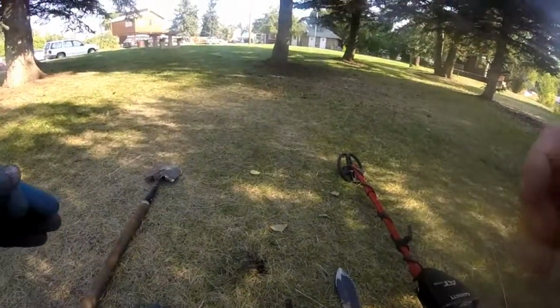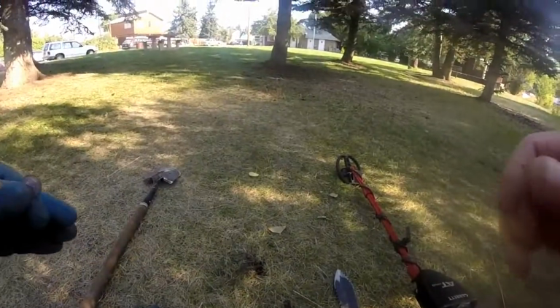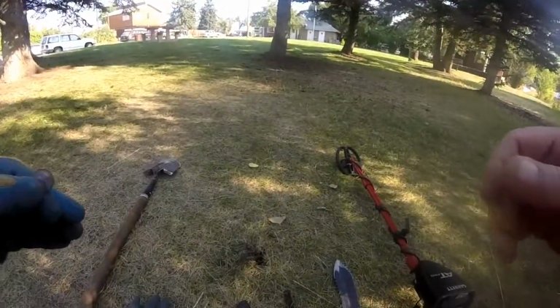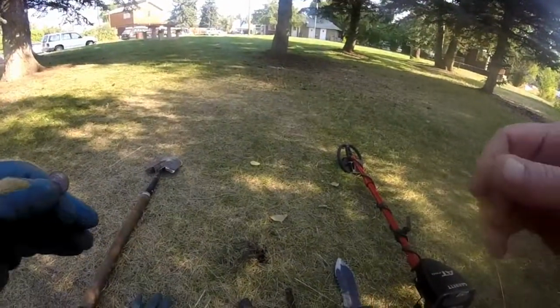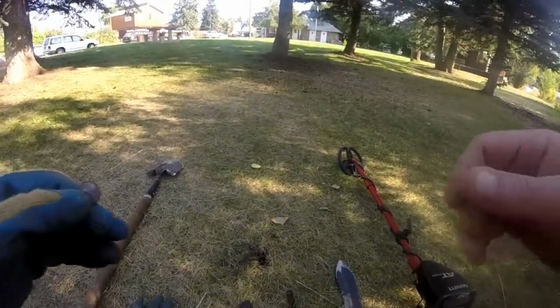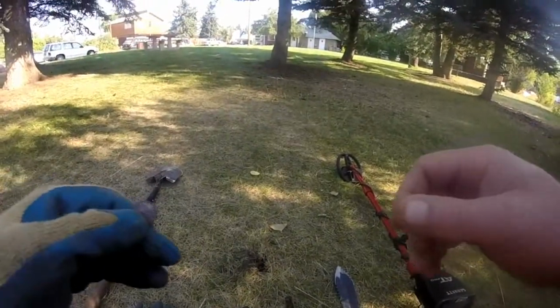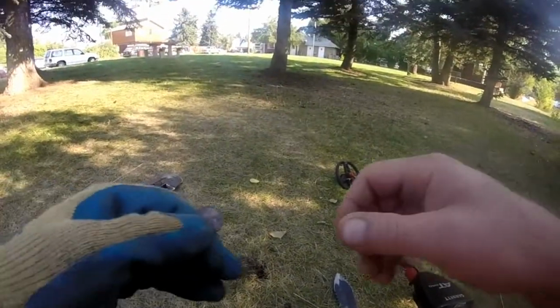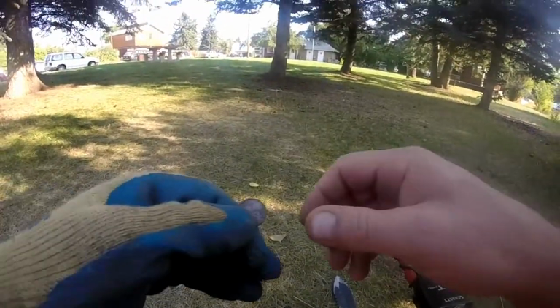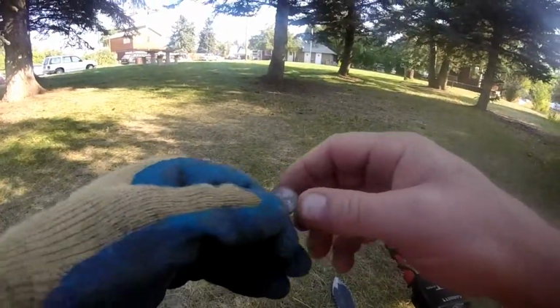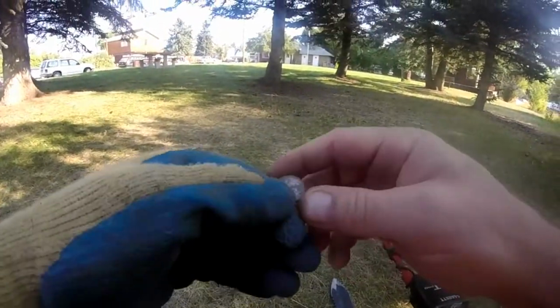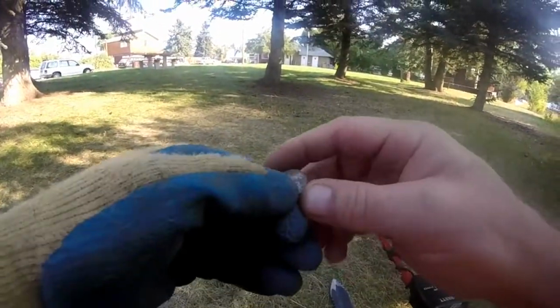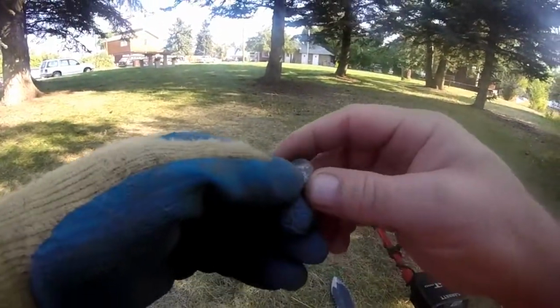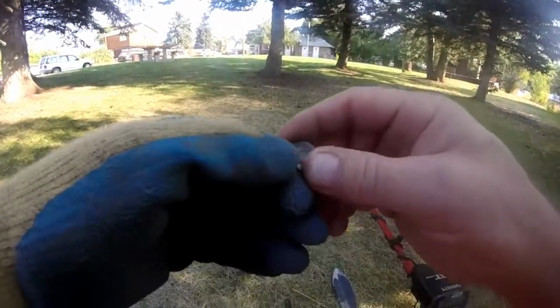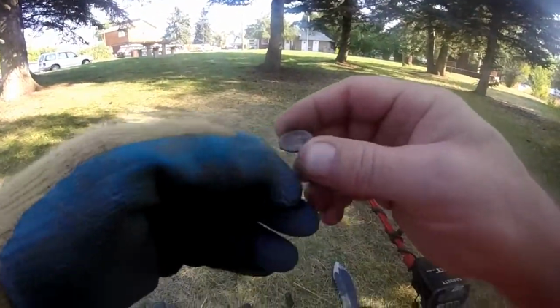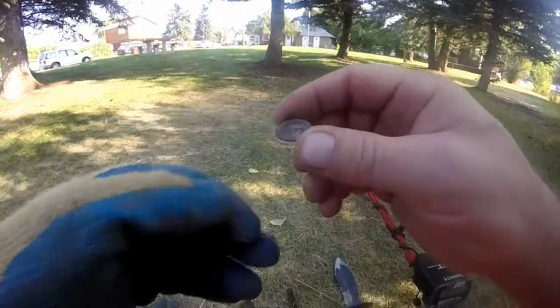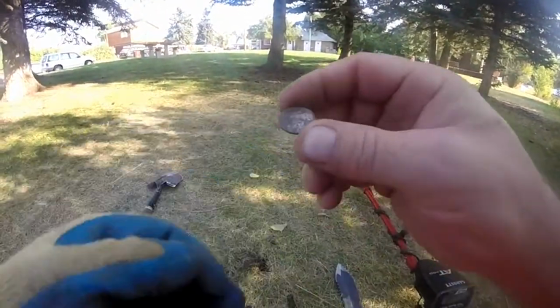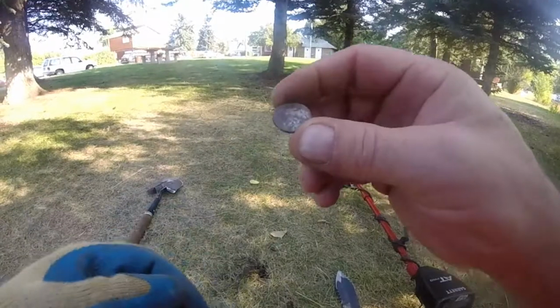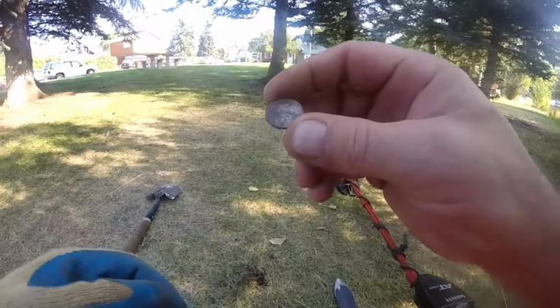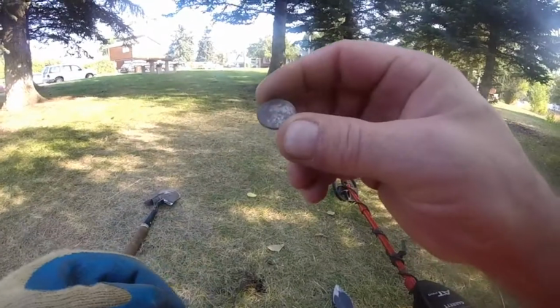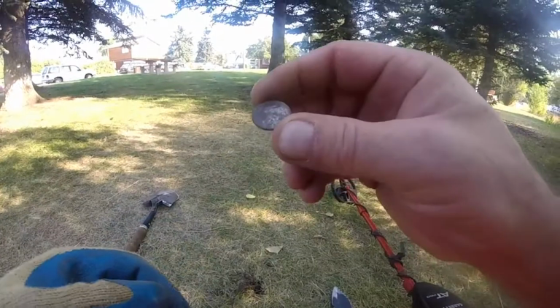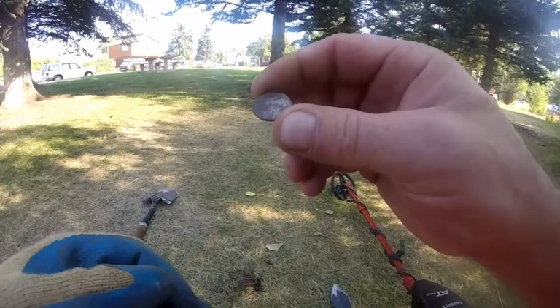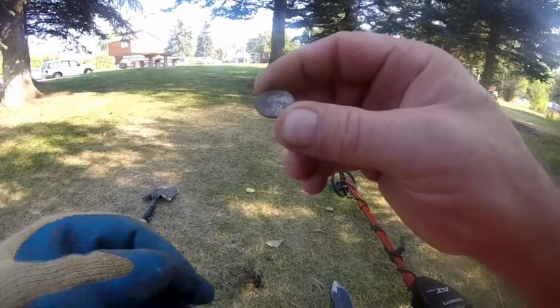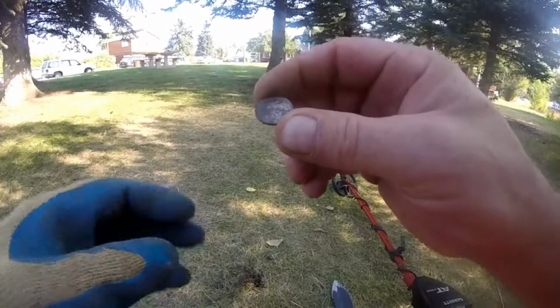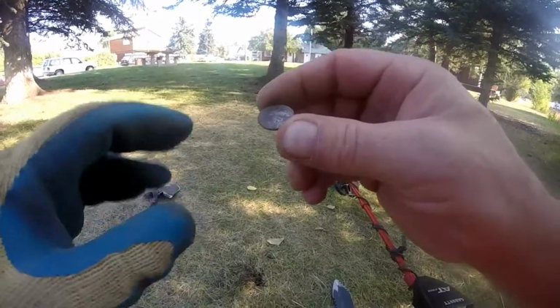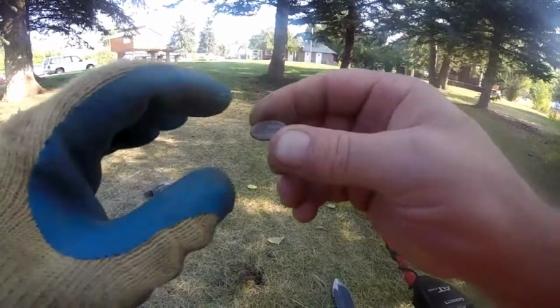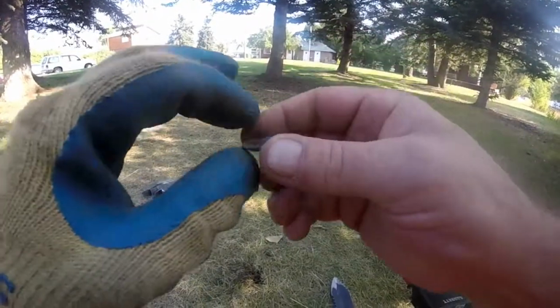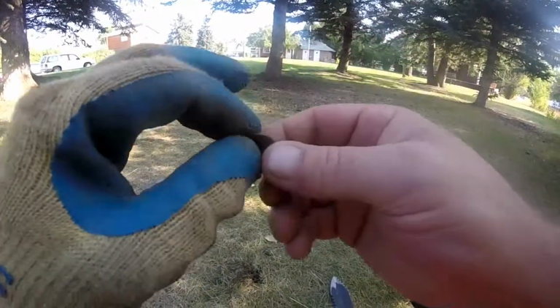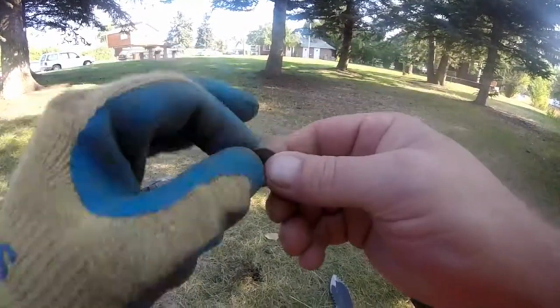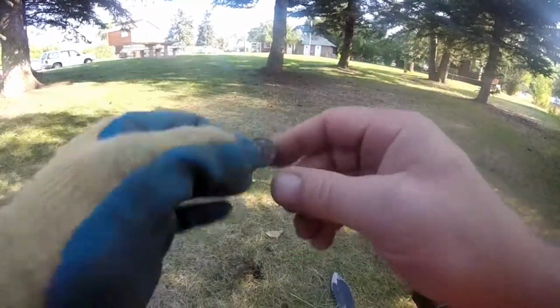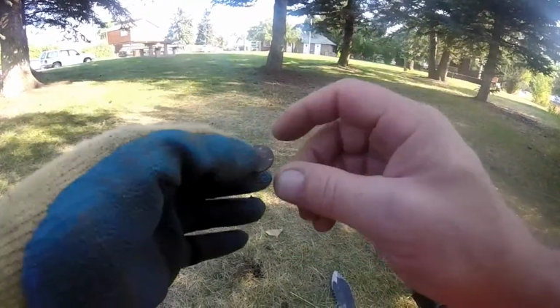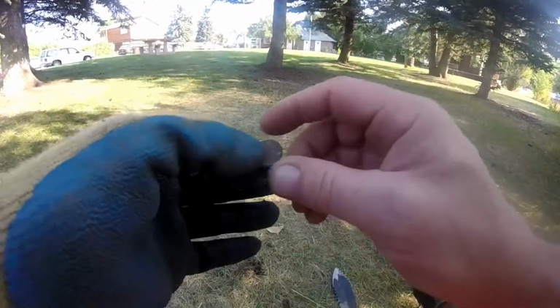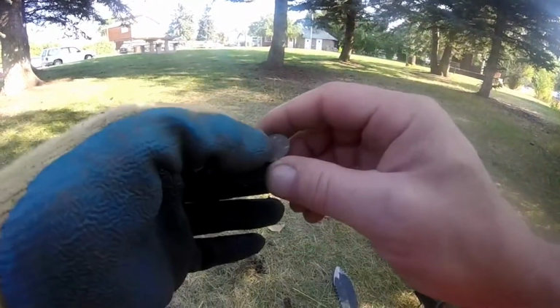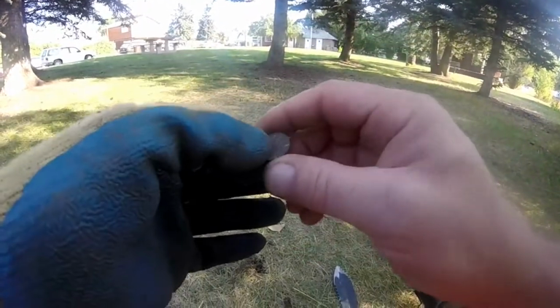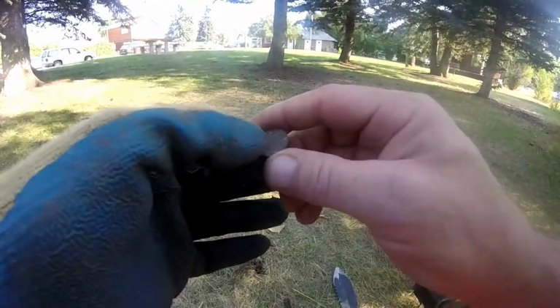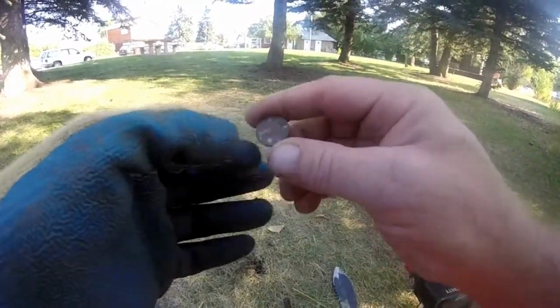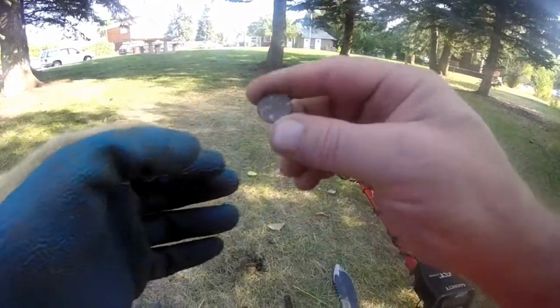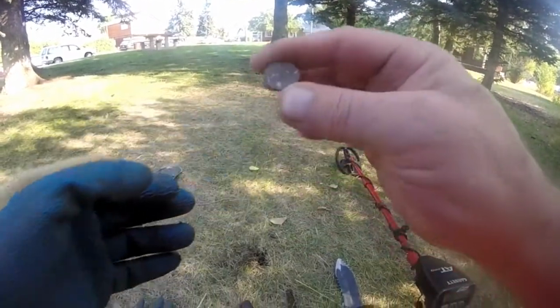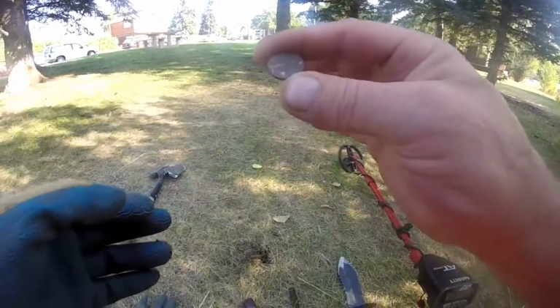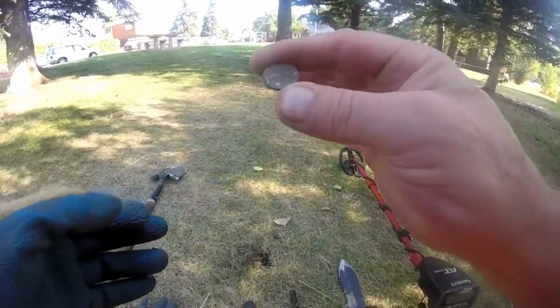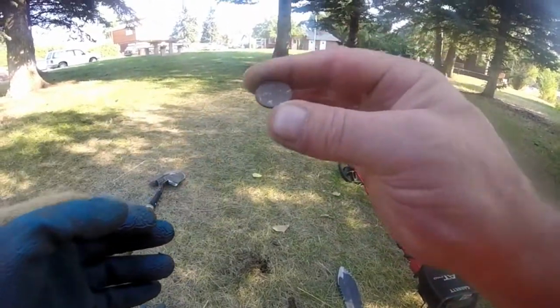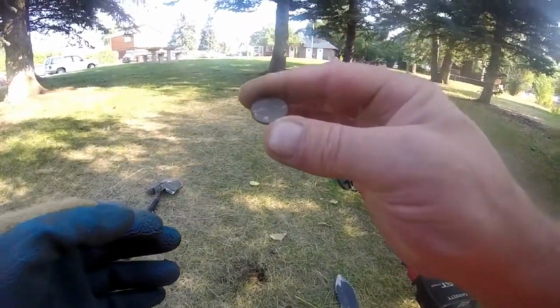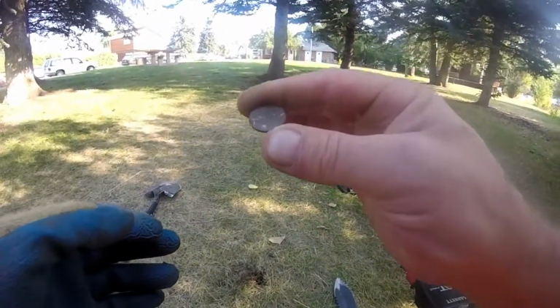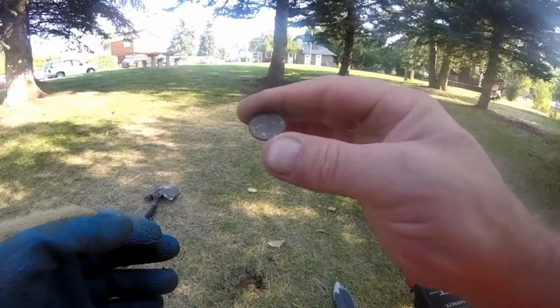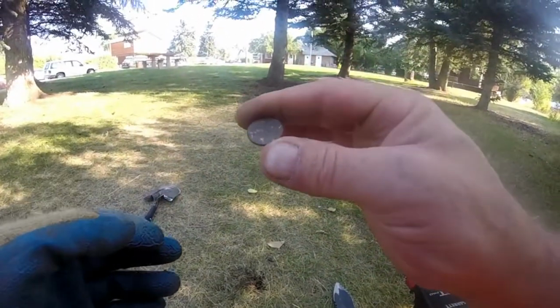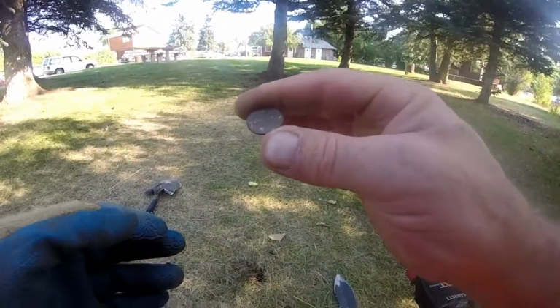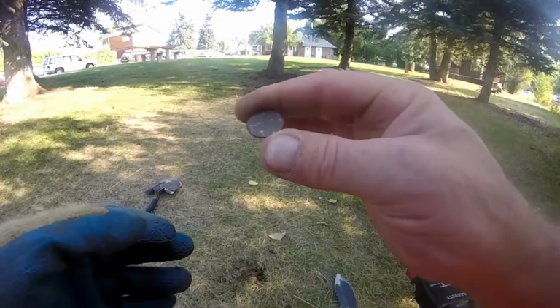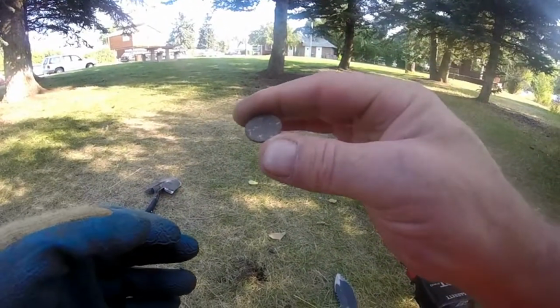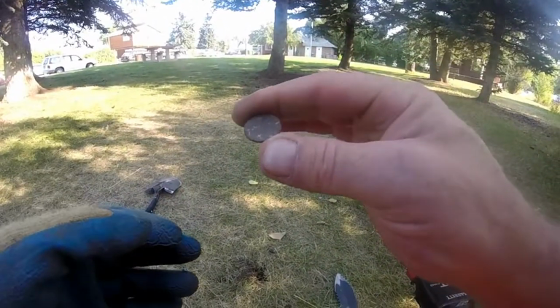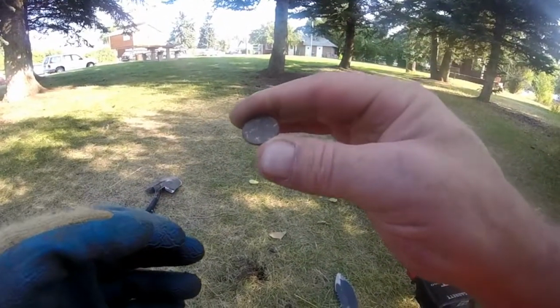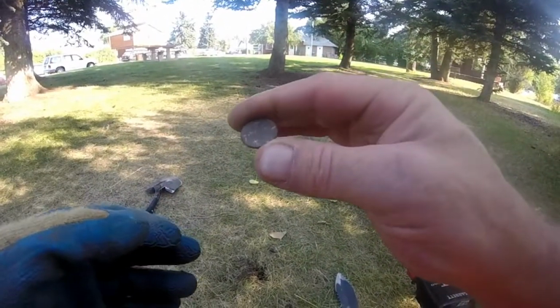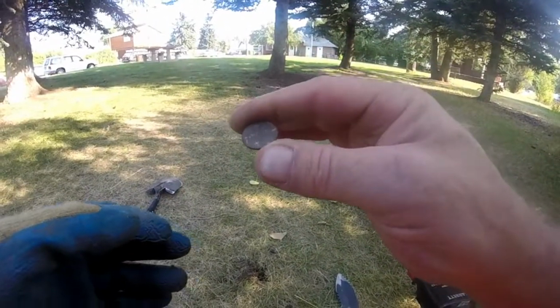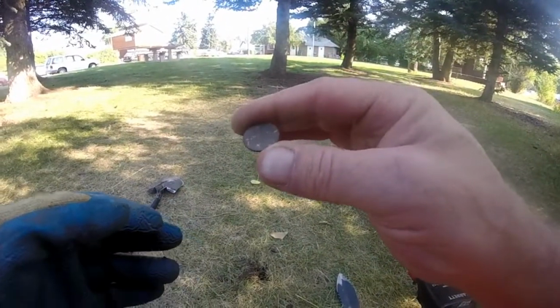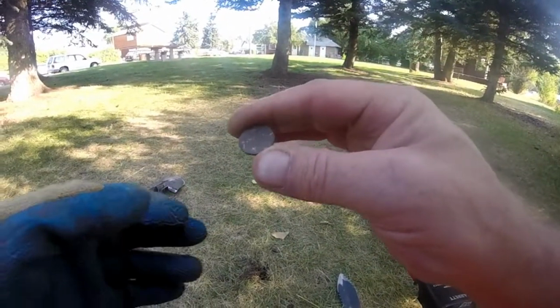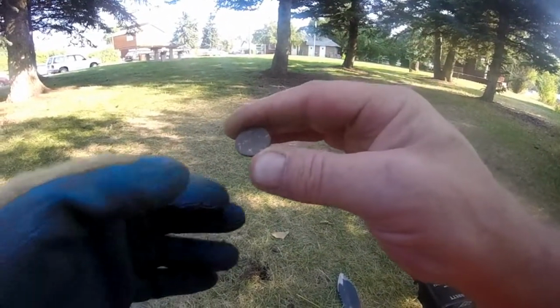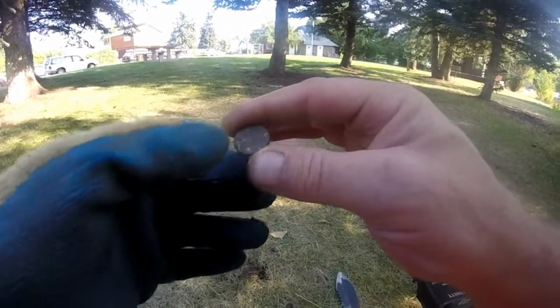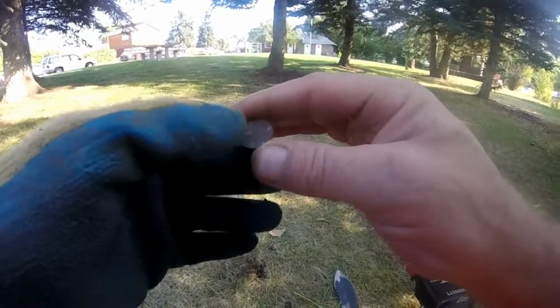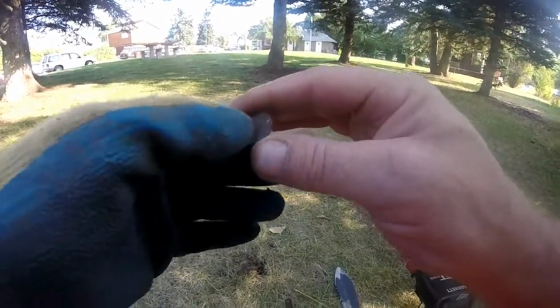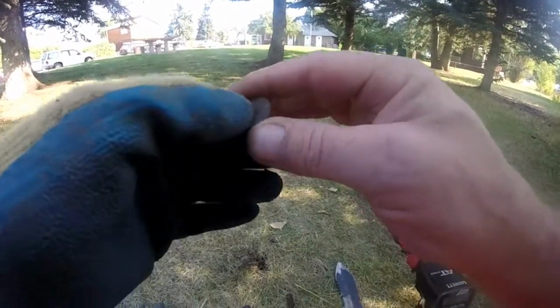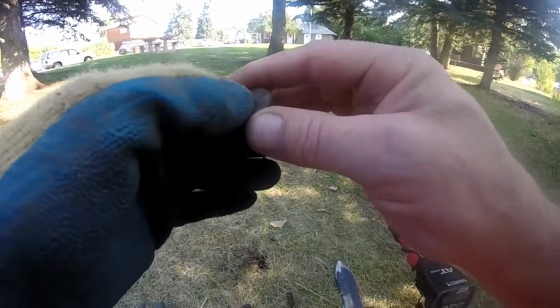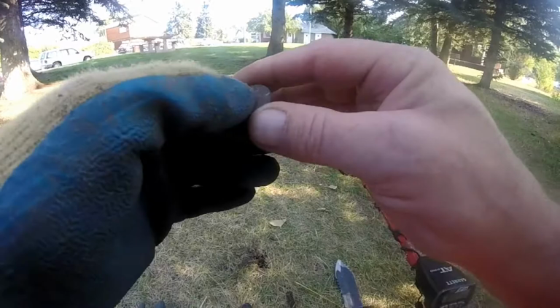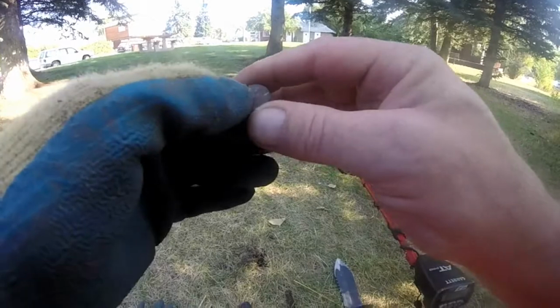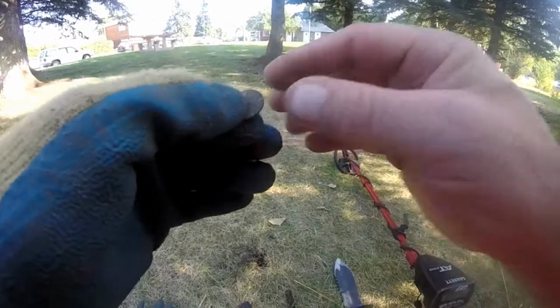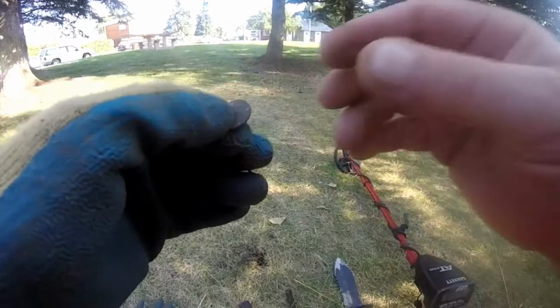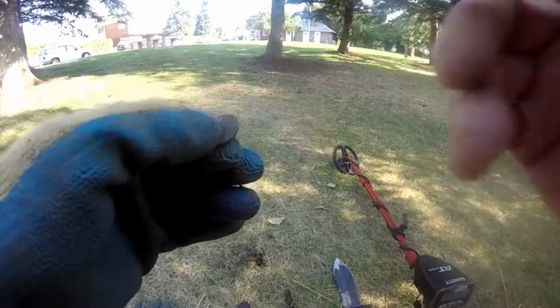Out of that hole, one inch deep — 2011 dime. Woohoo, more money. All right, on to the next.